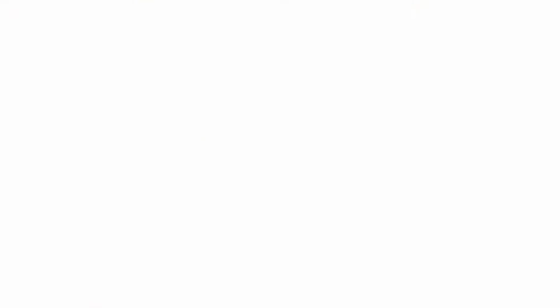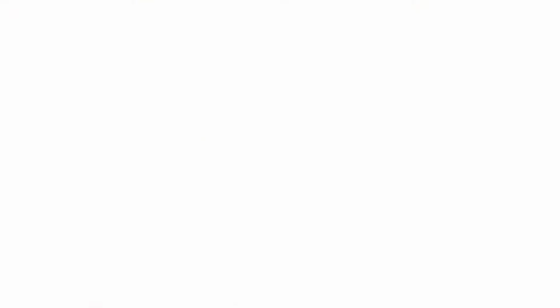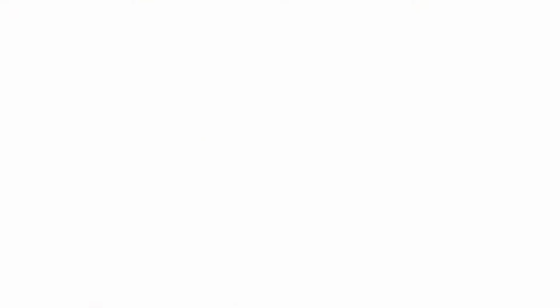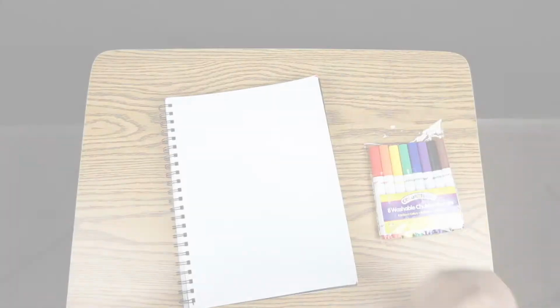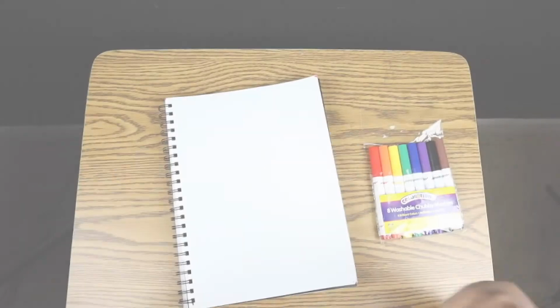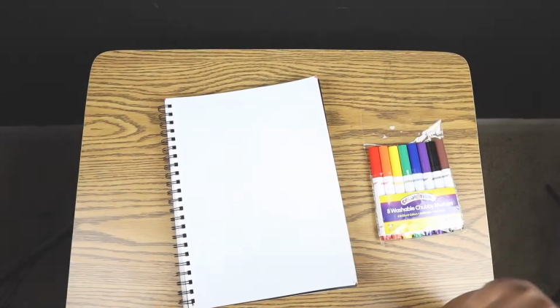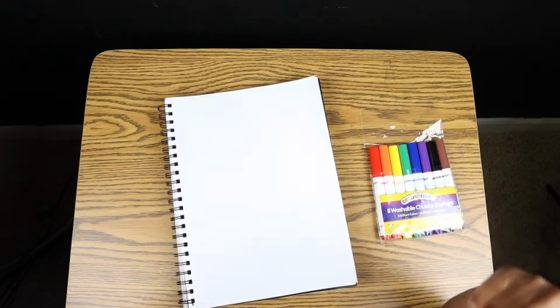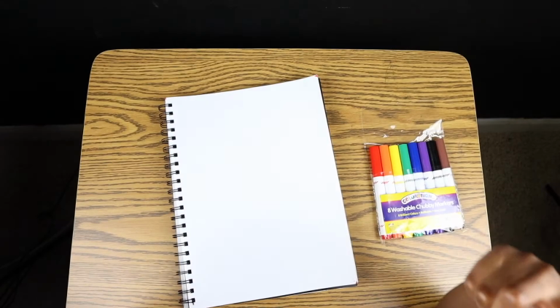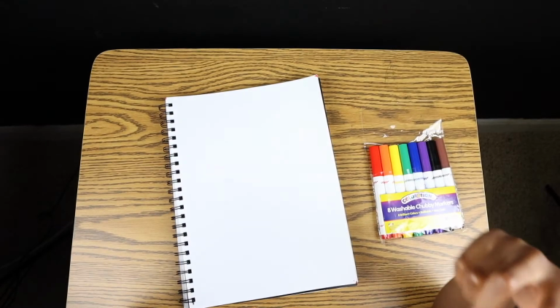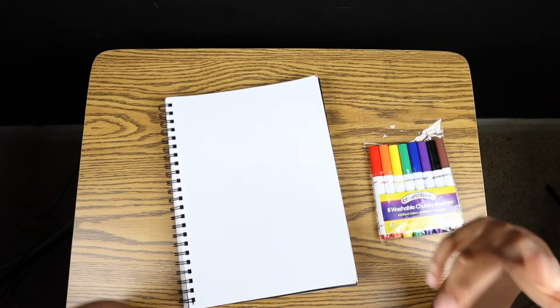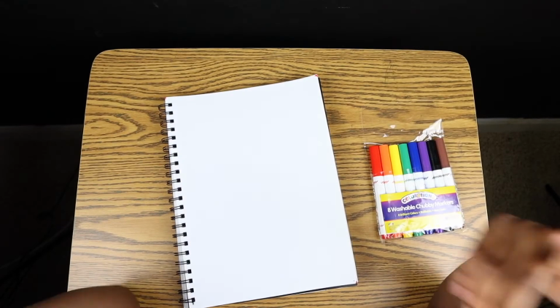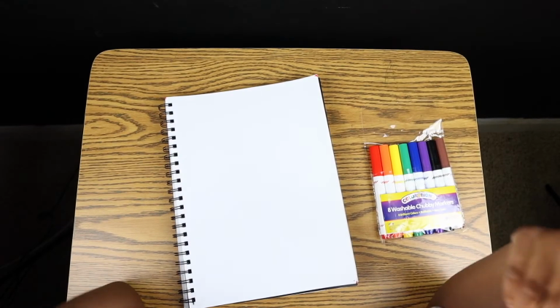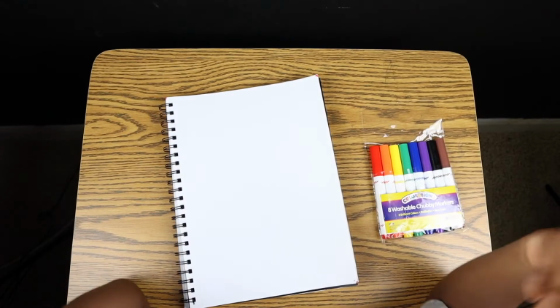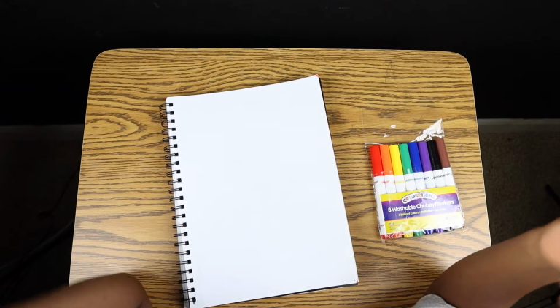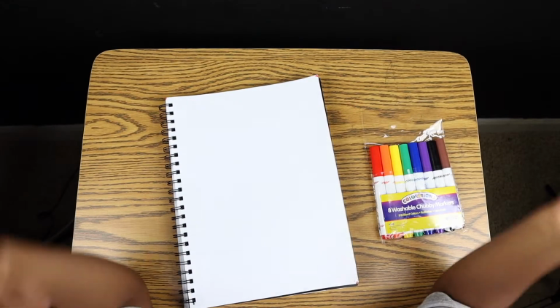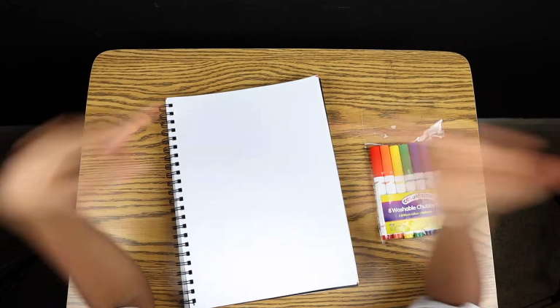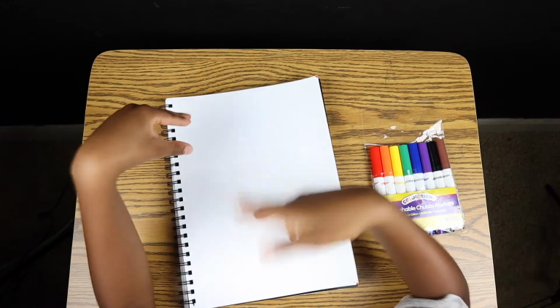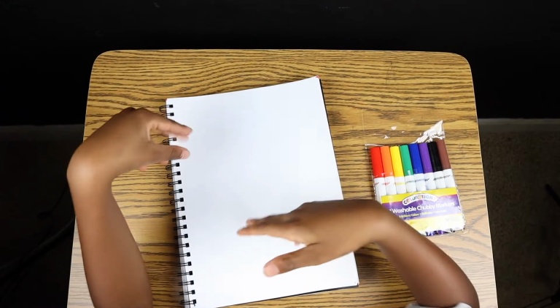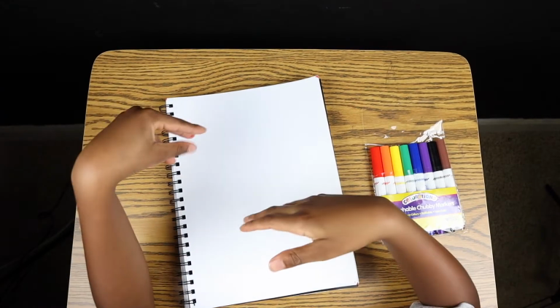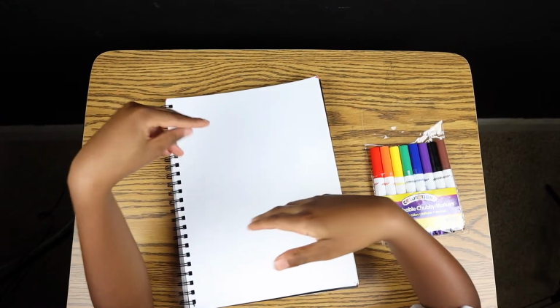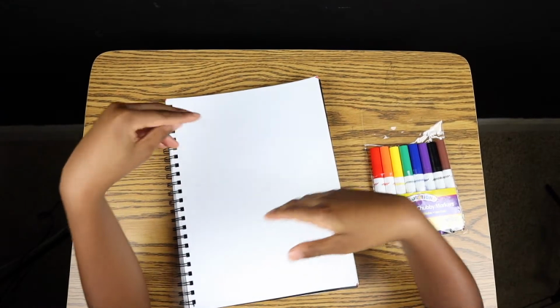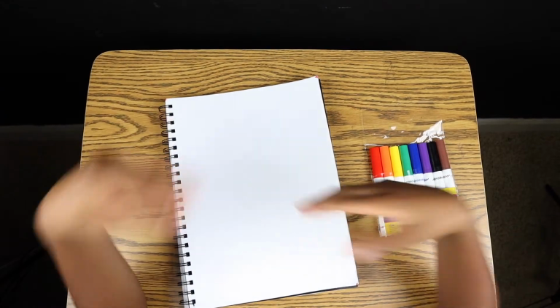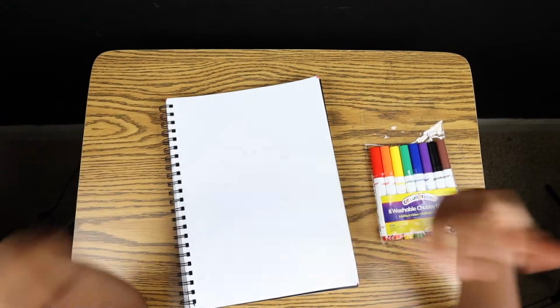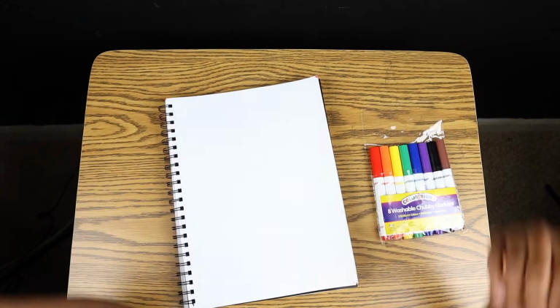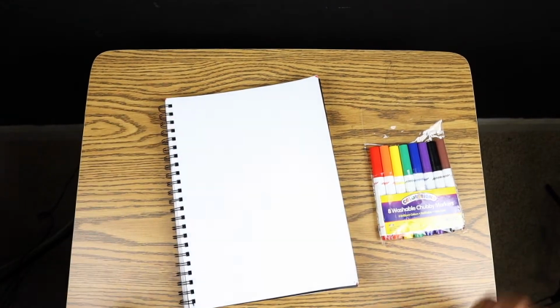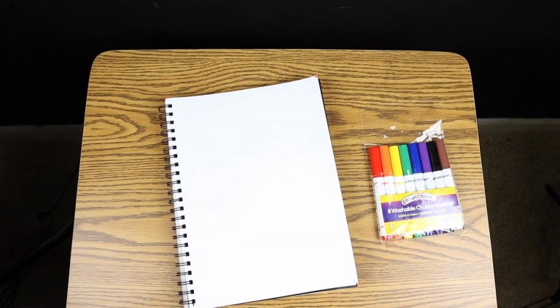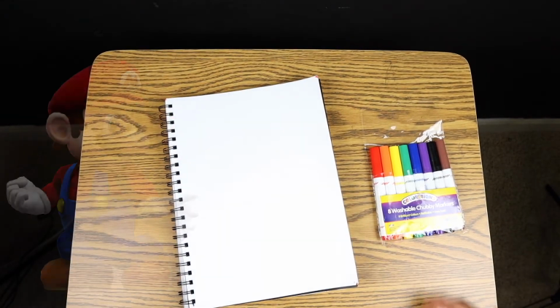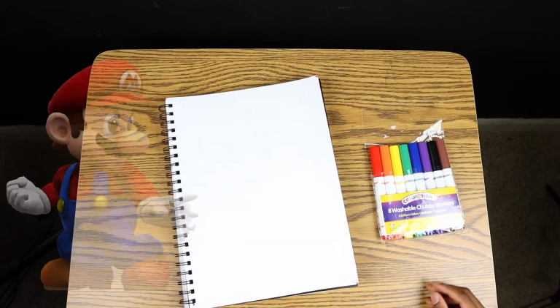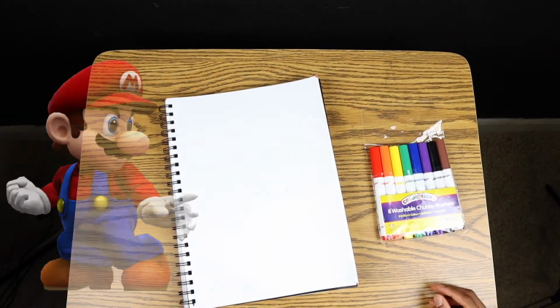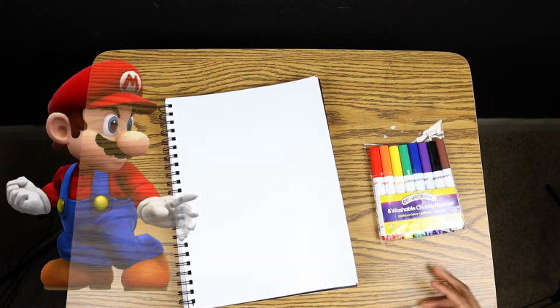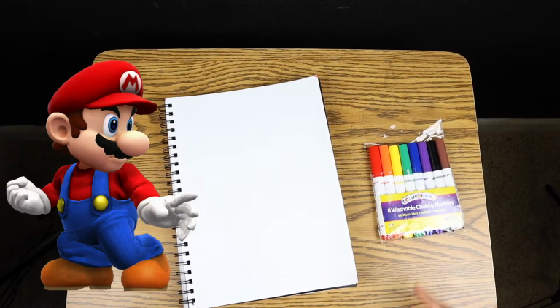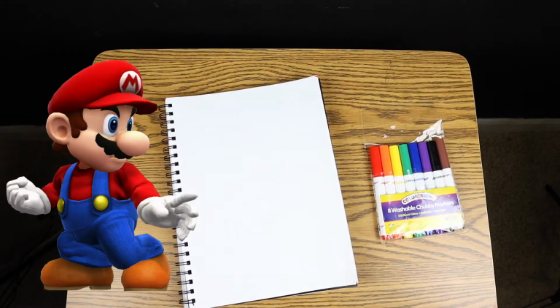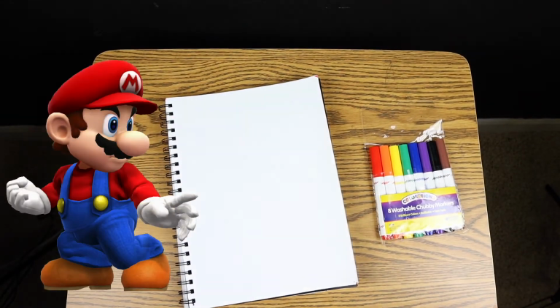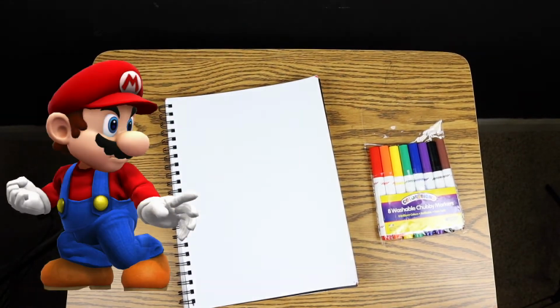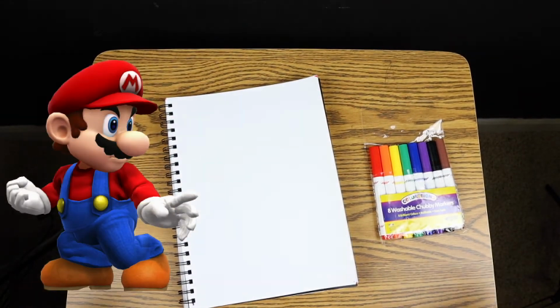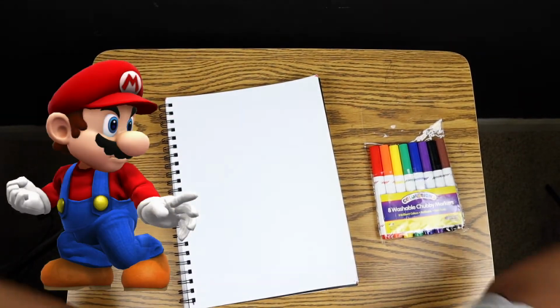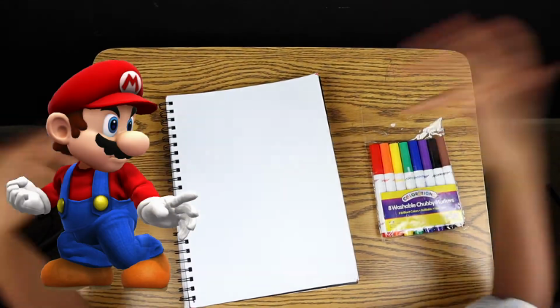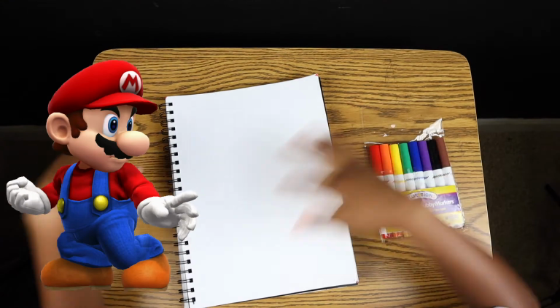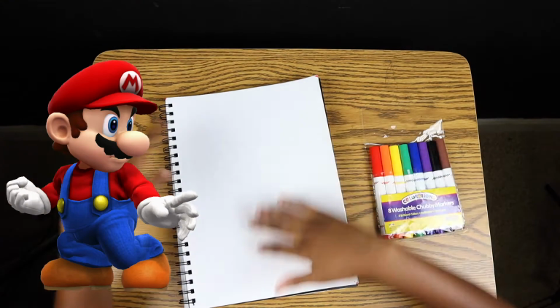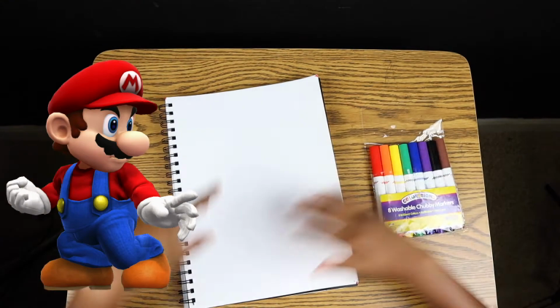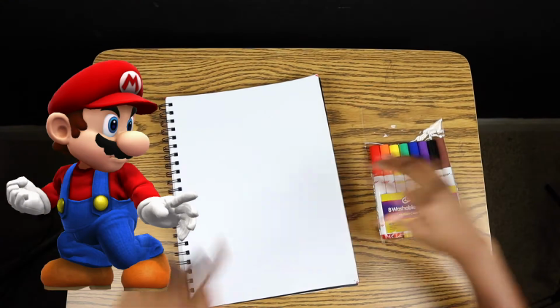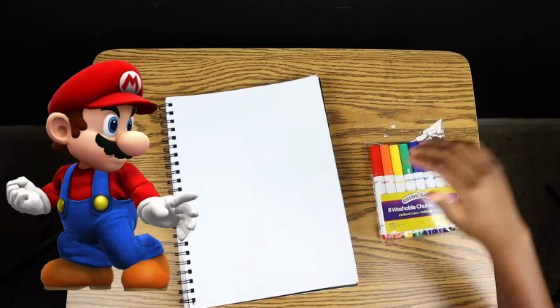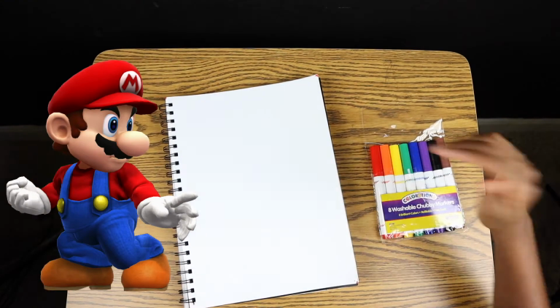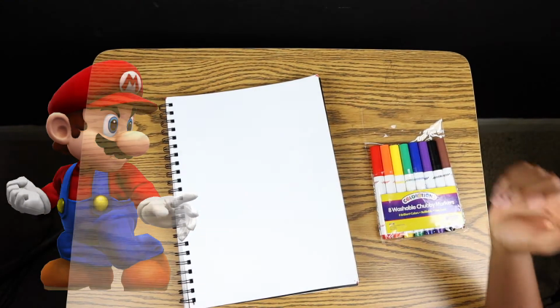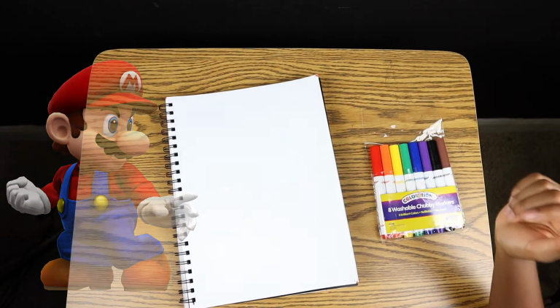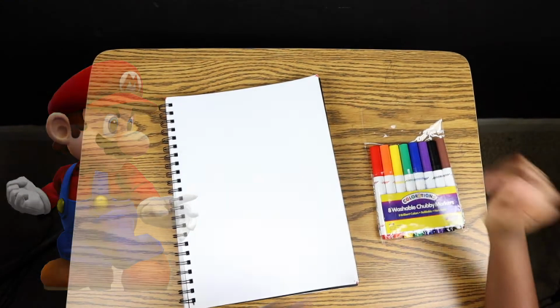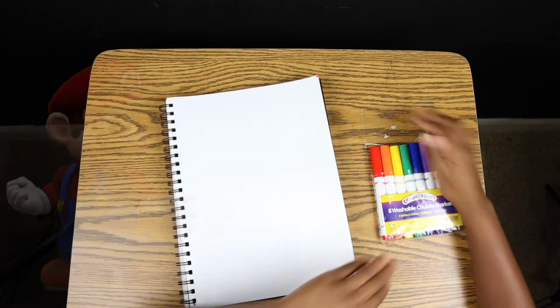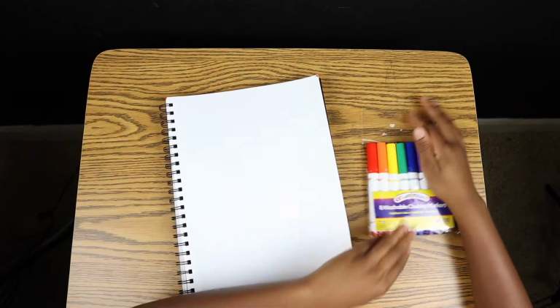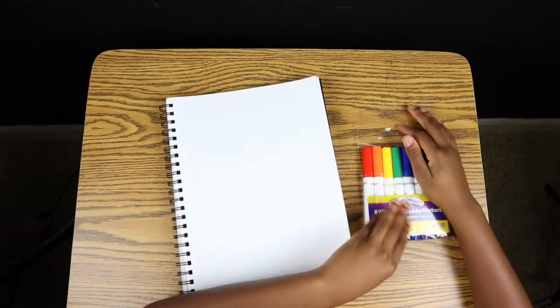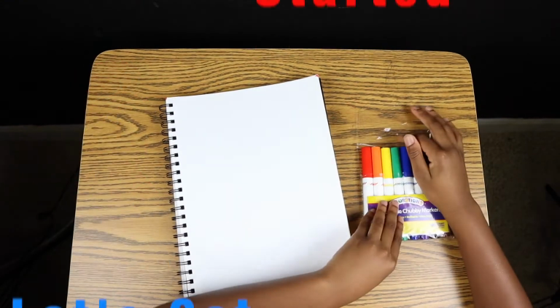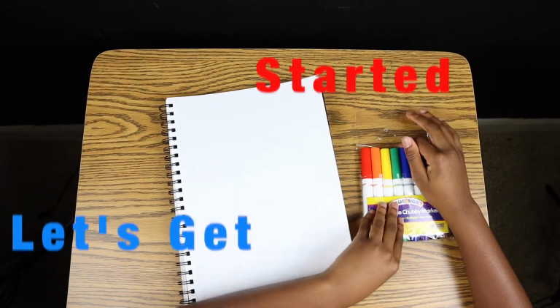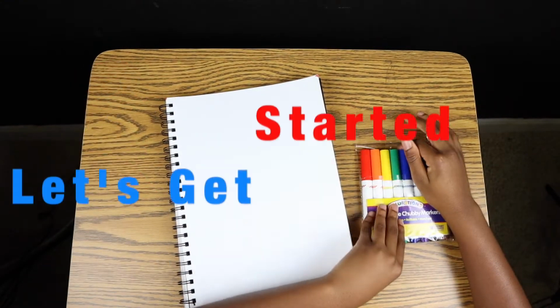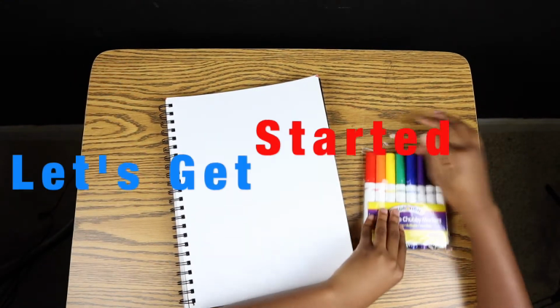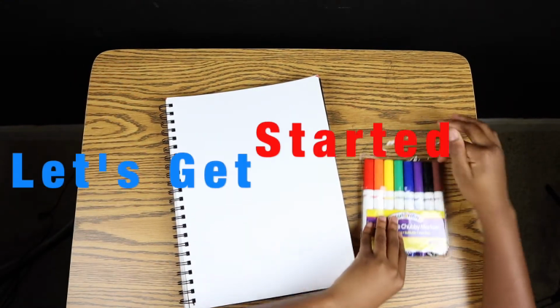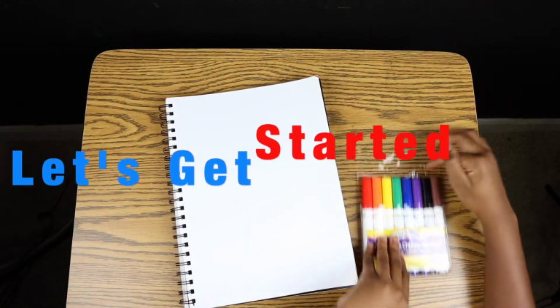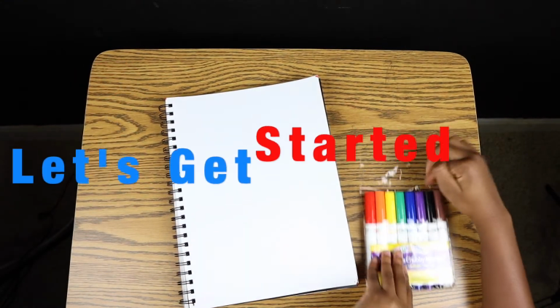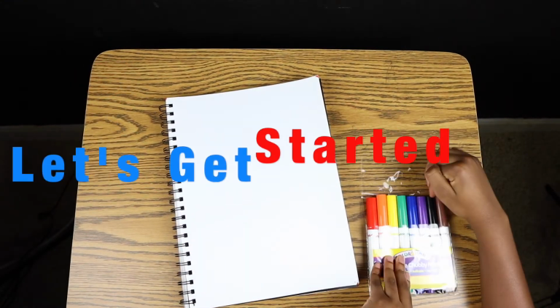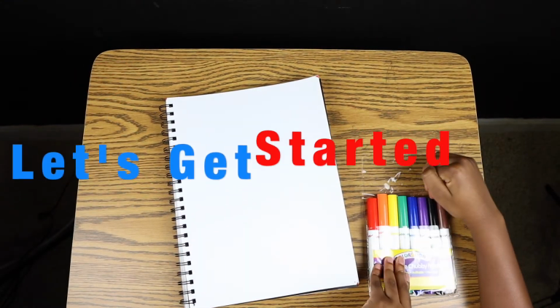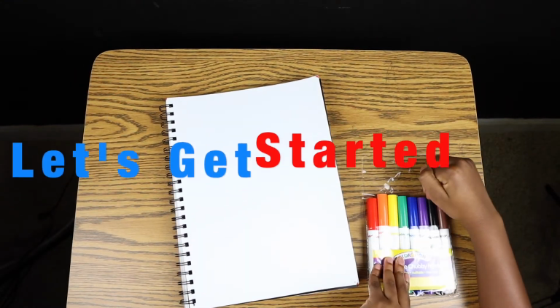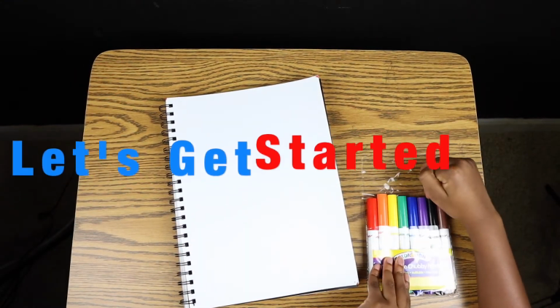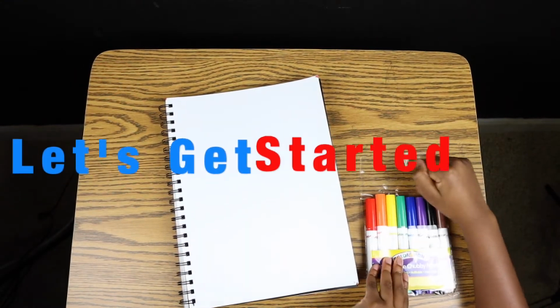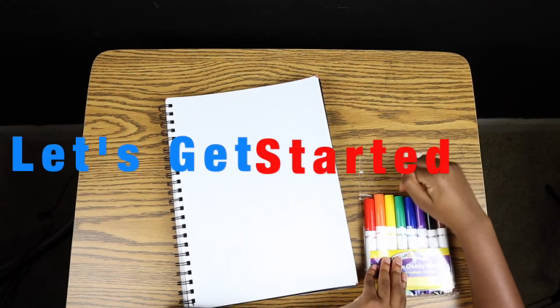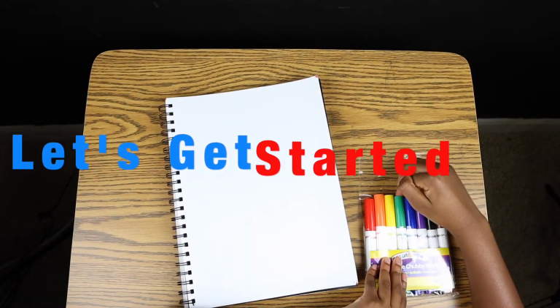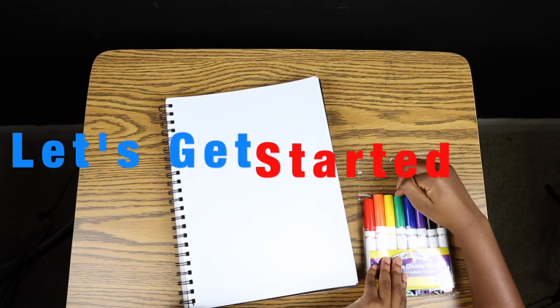I figured out what I'm going to draw today! I'm going to be drawing Mario! Let's get started!